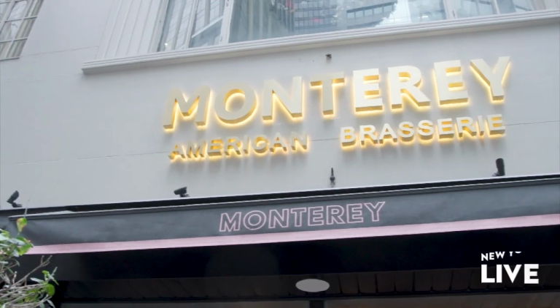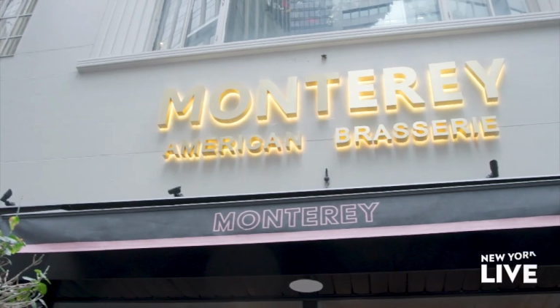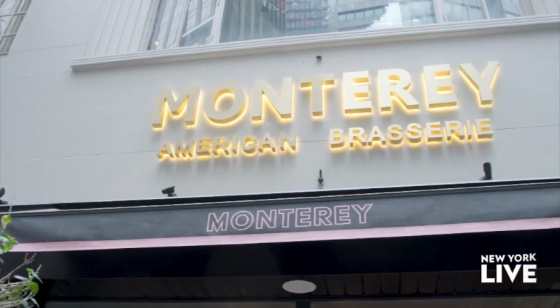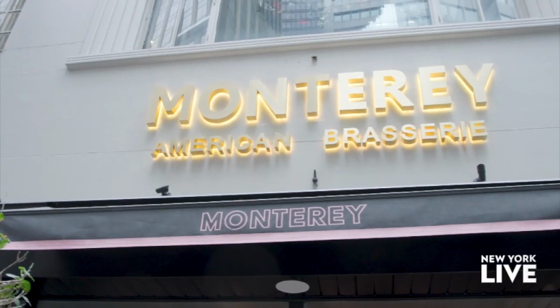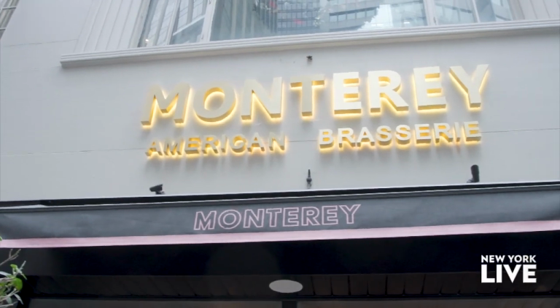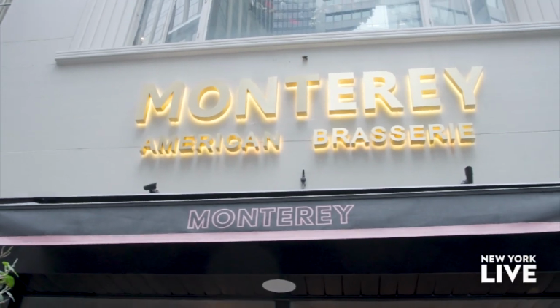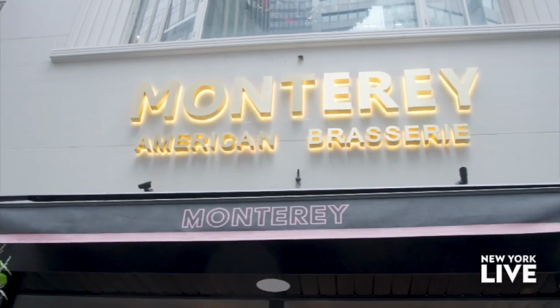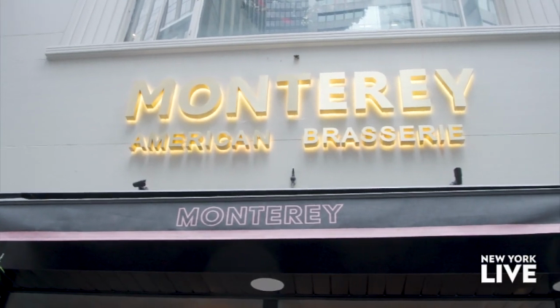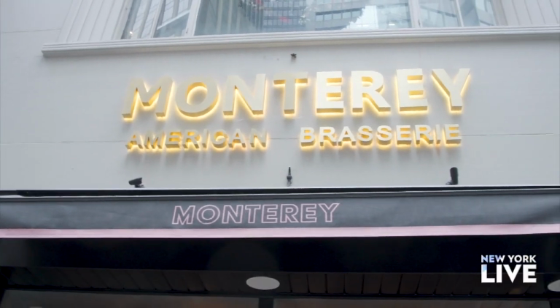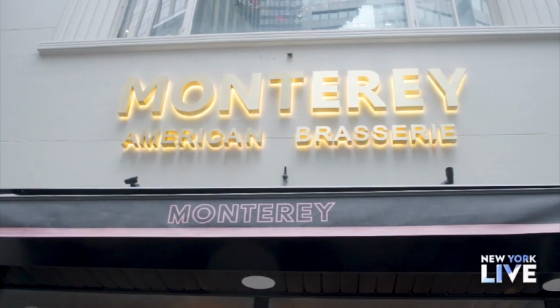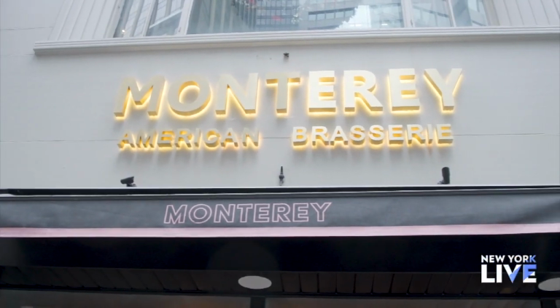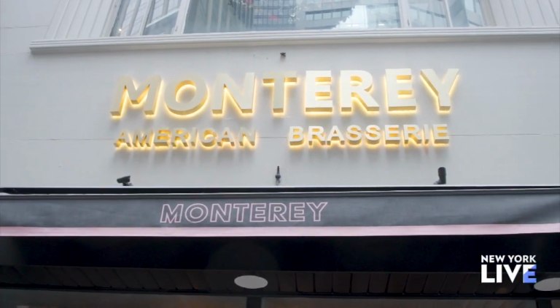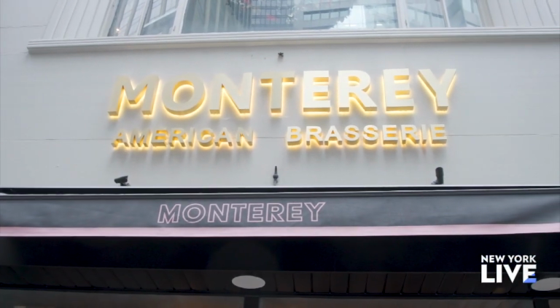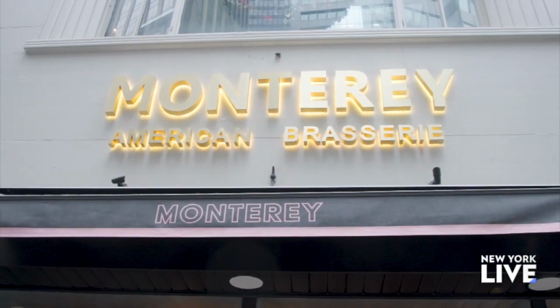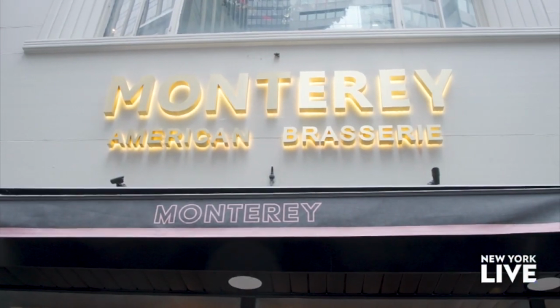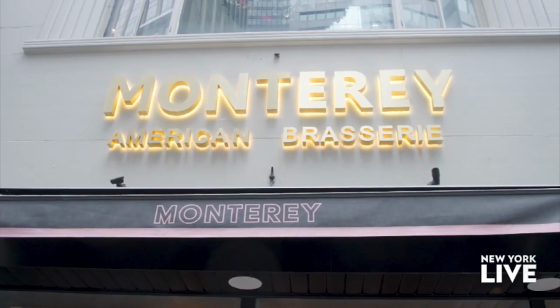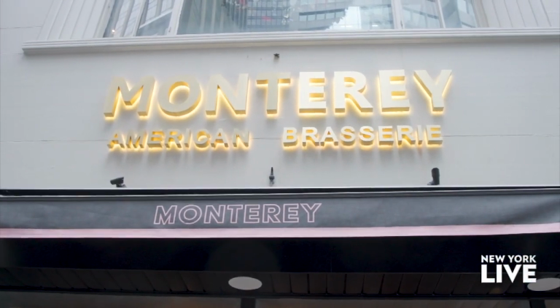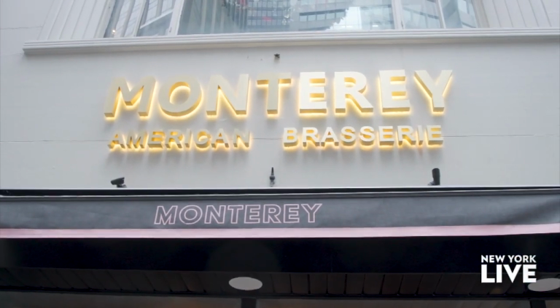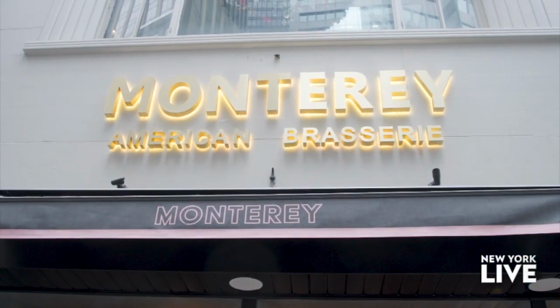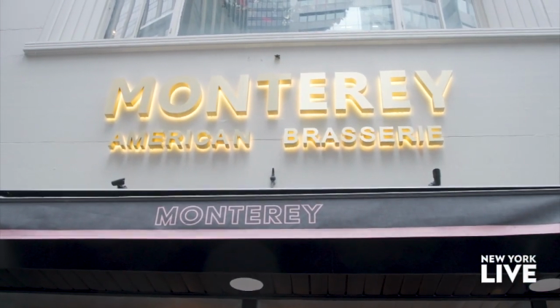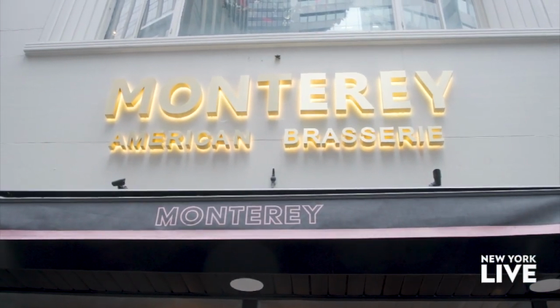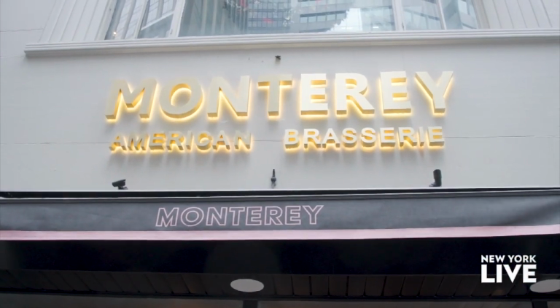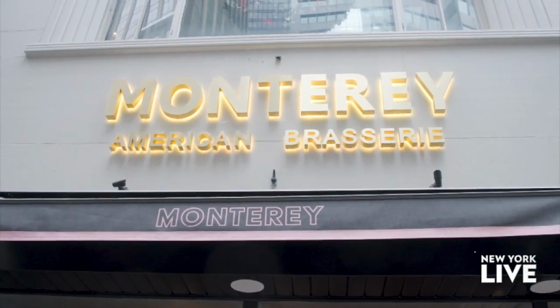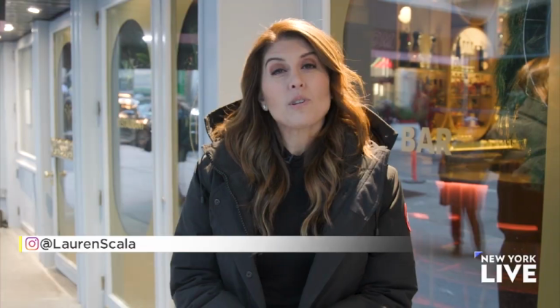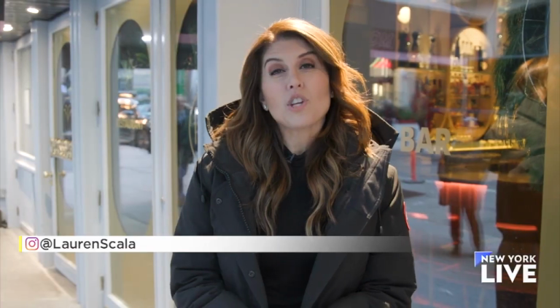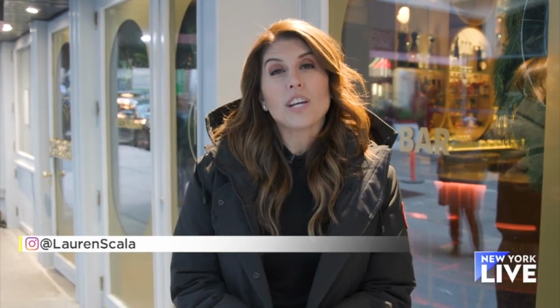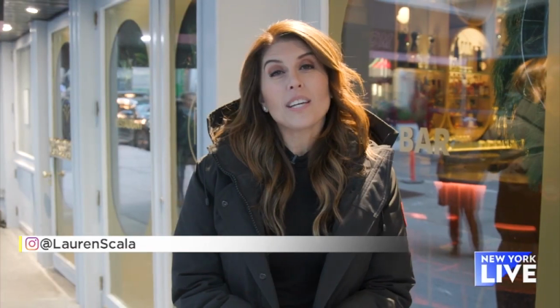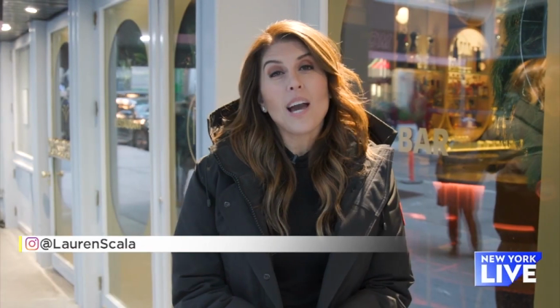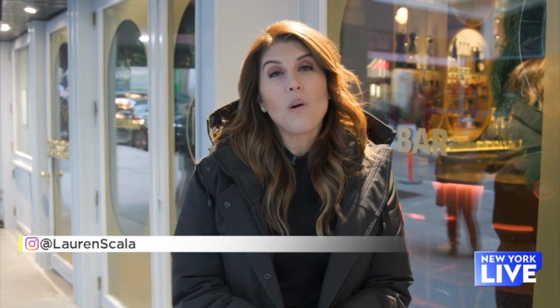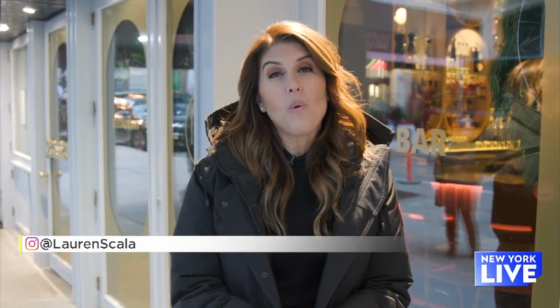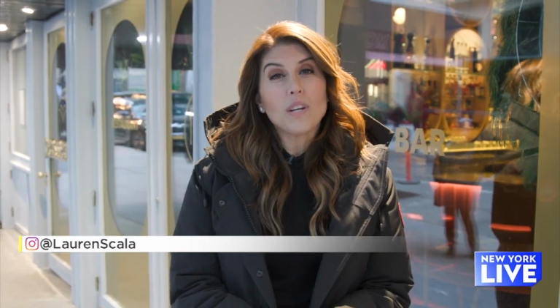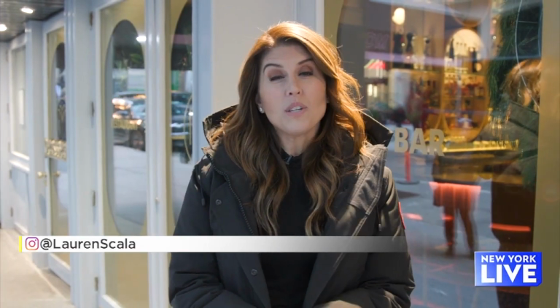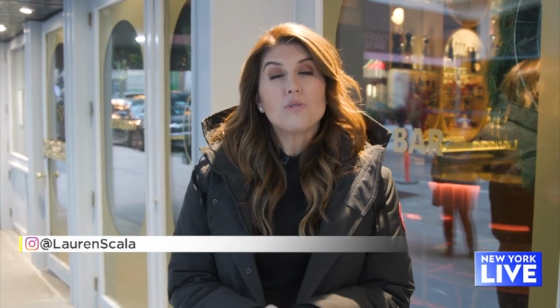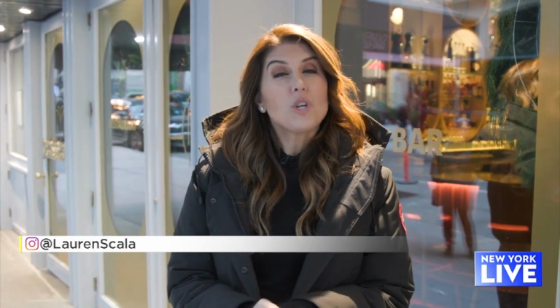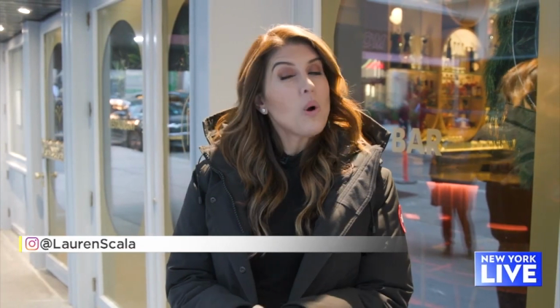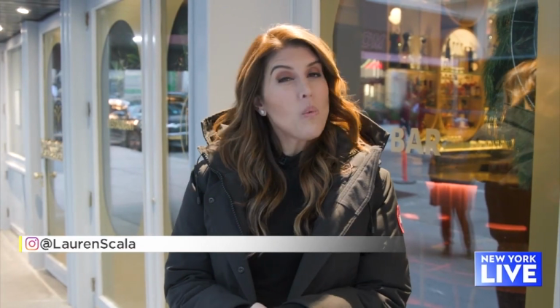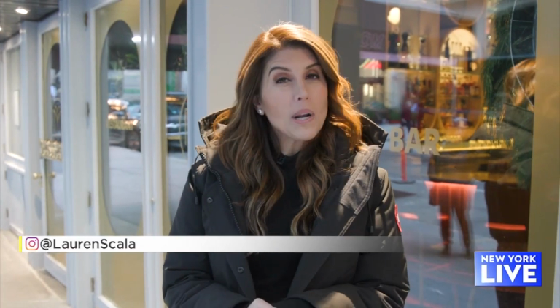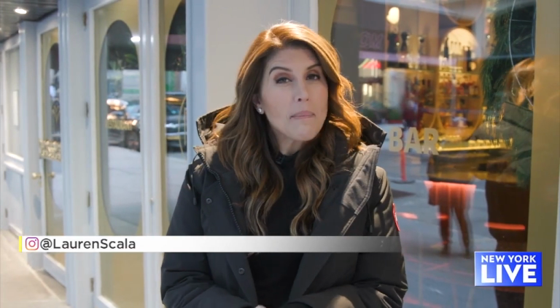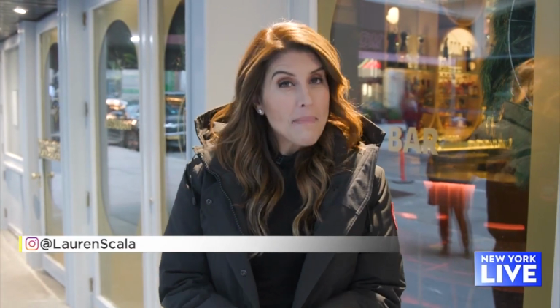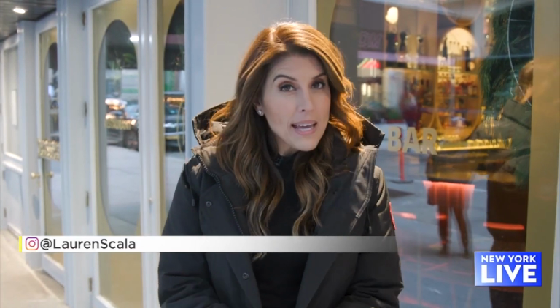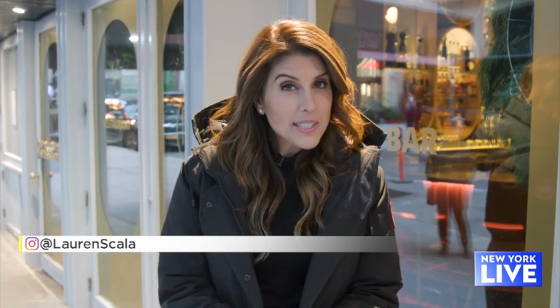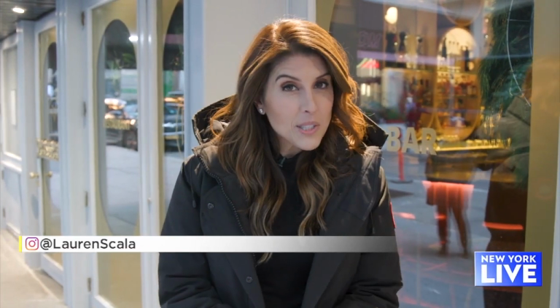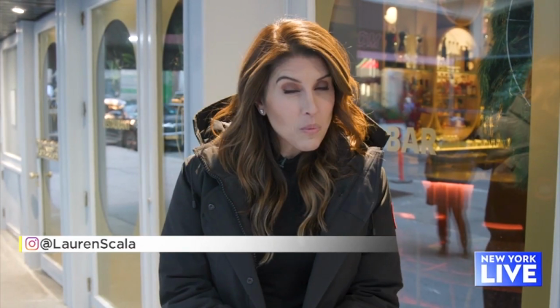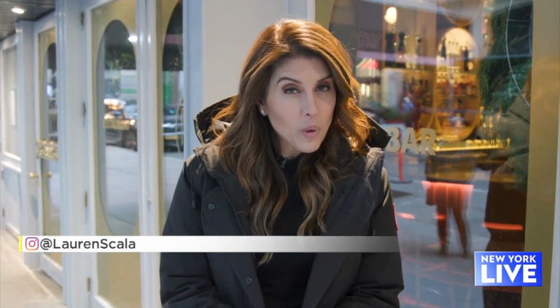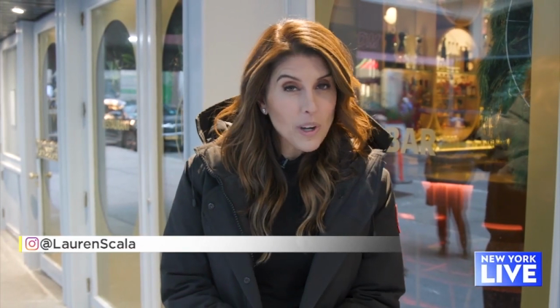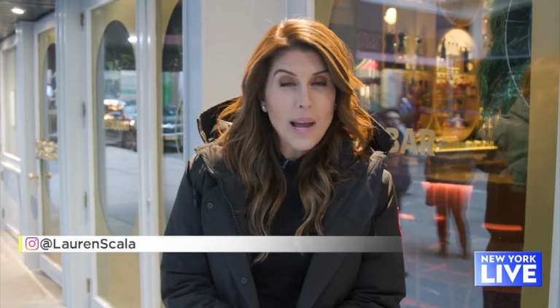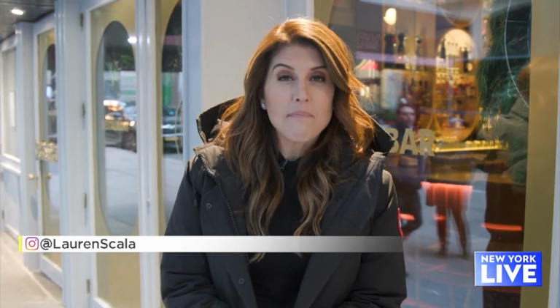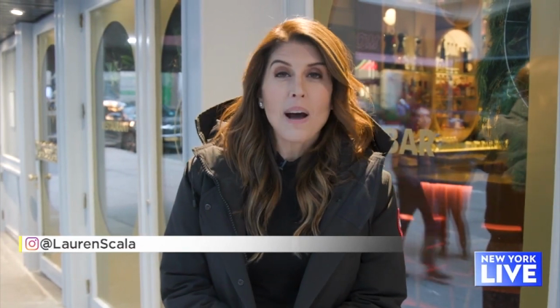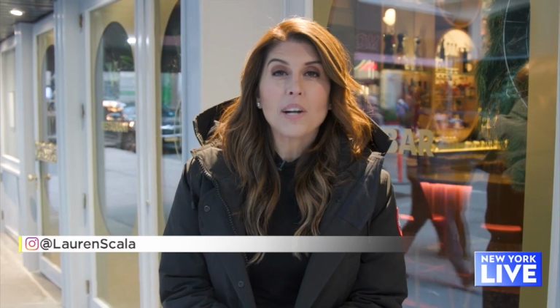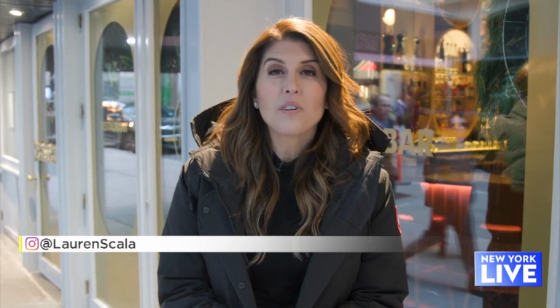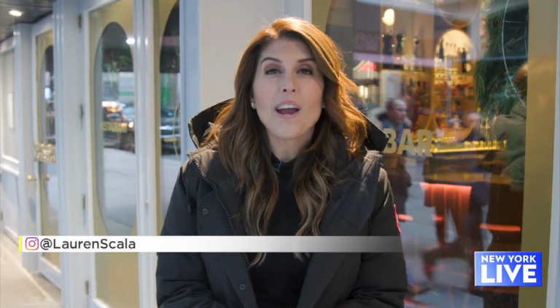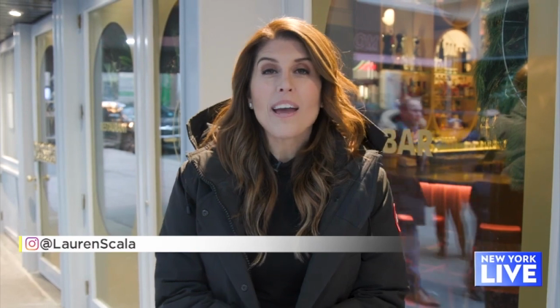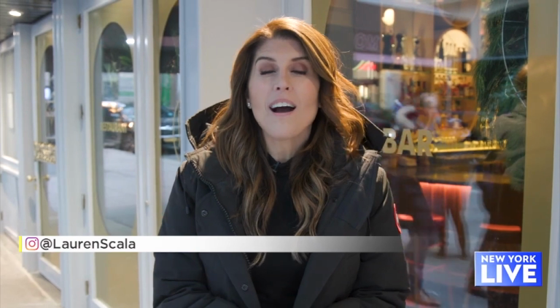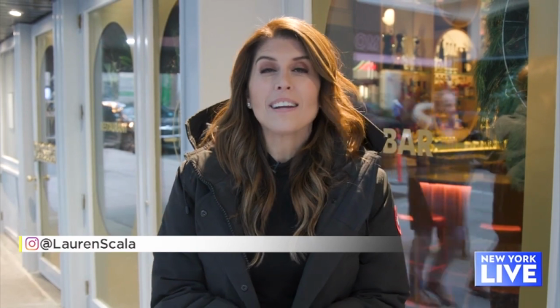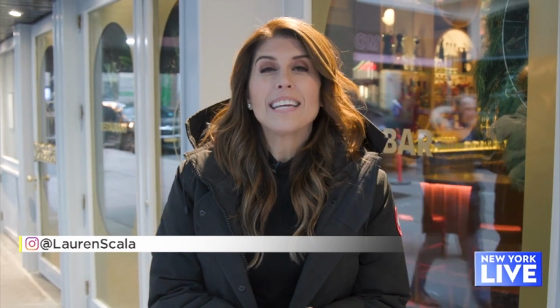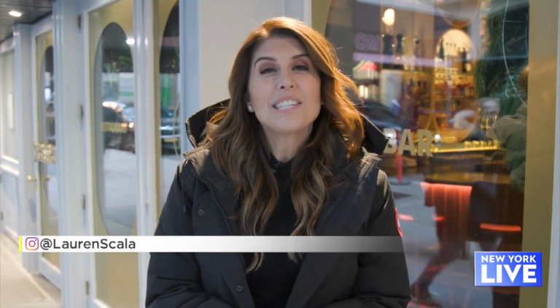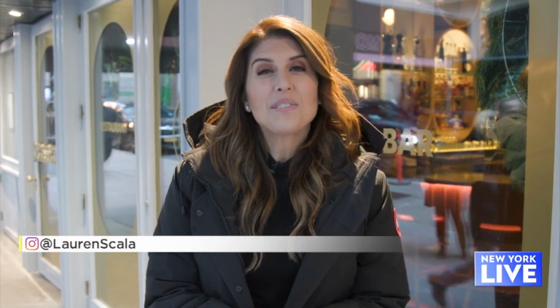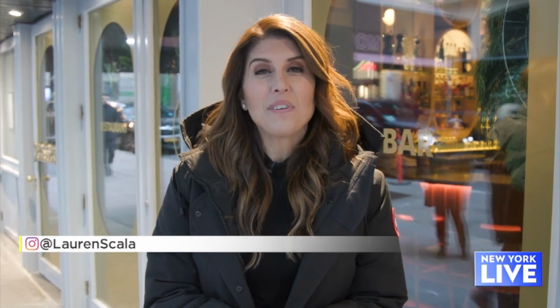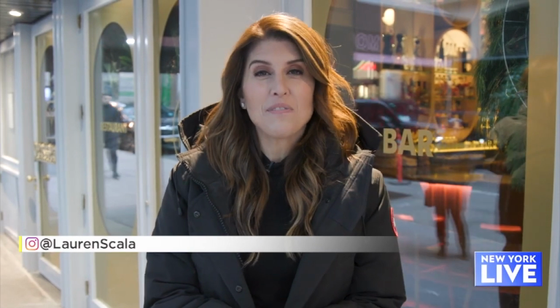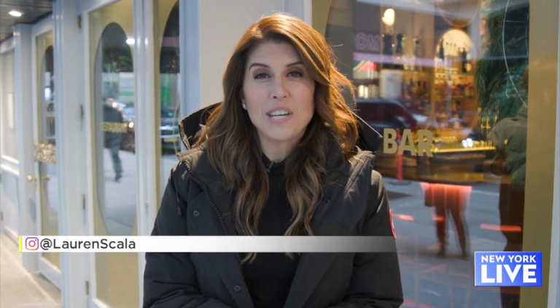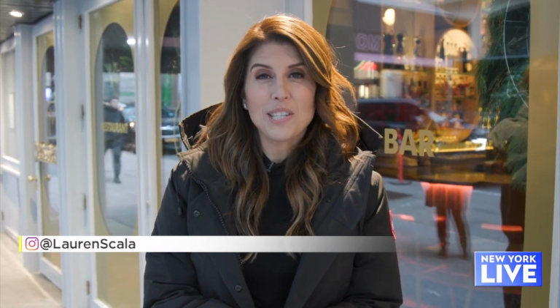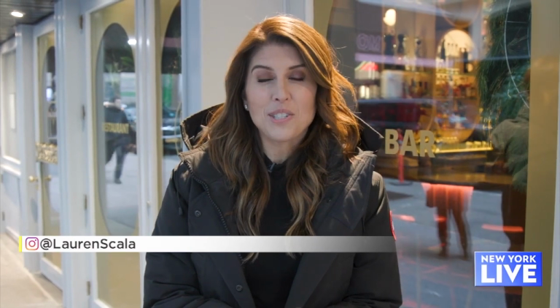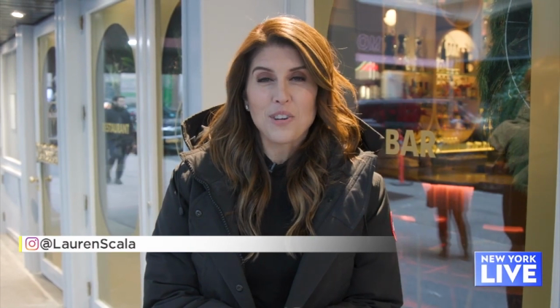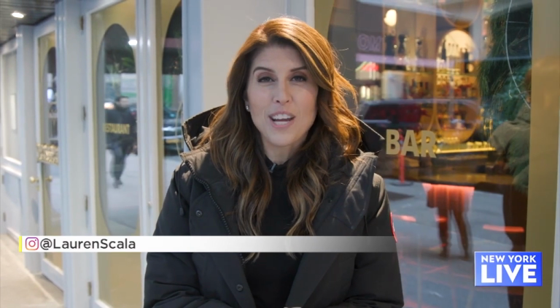So many new restaurants are opening in Midtown, and today we're checking out one you don't want to miss. We're at Monterey on East 50th Street.